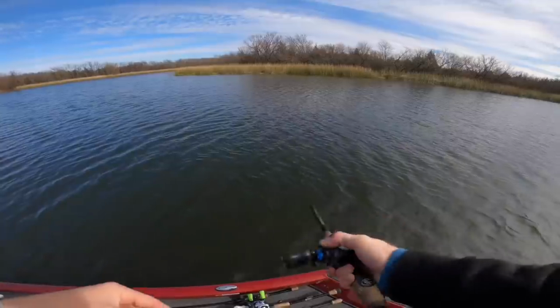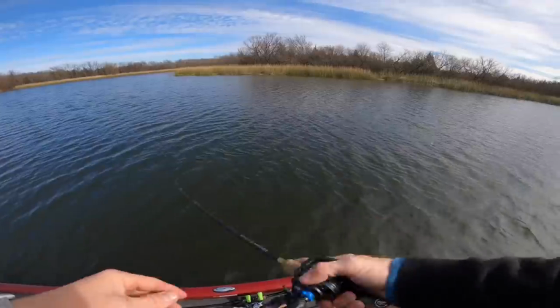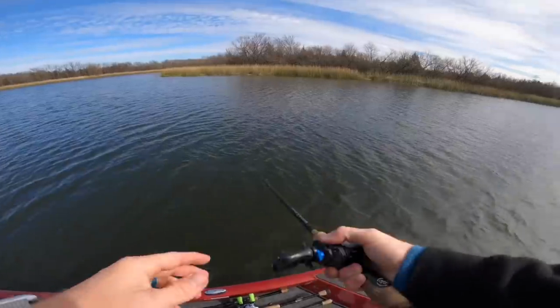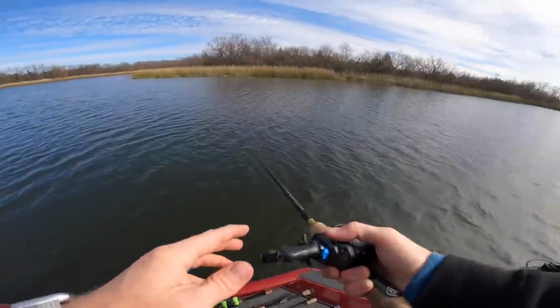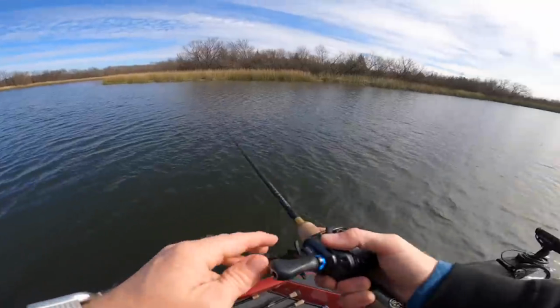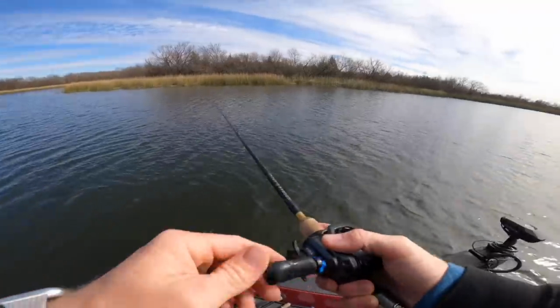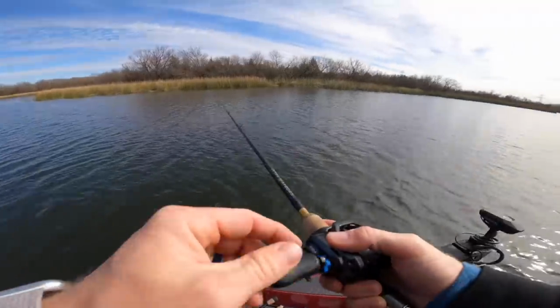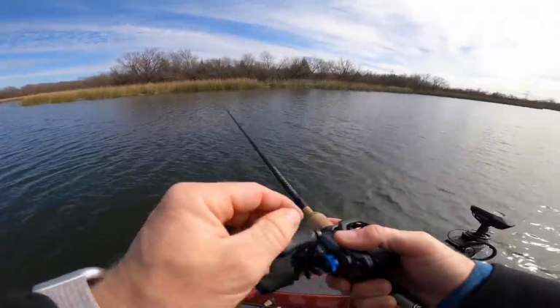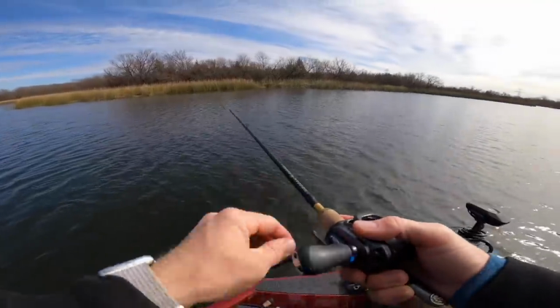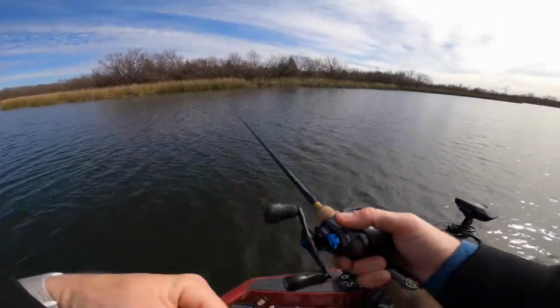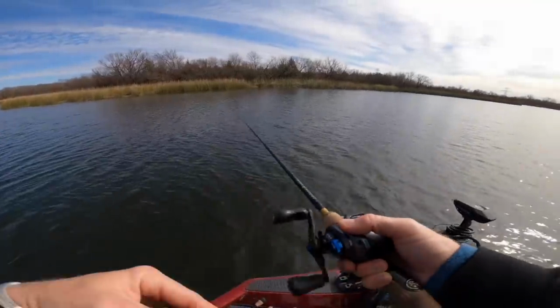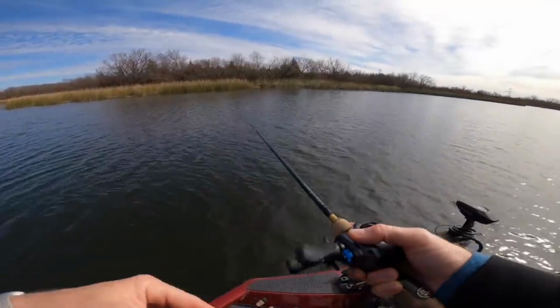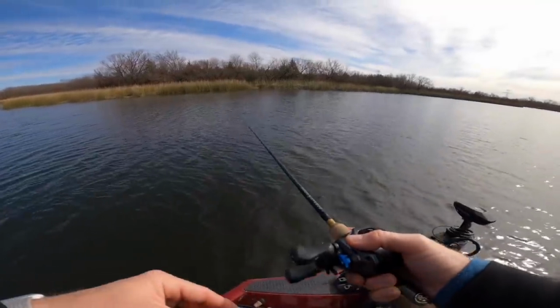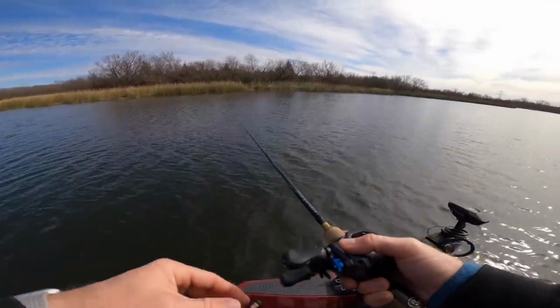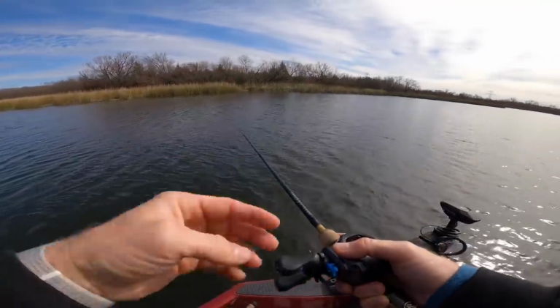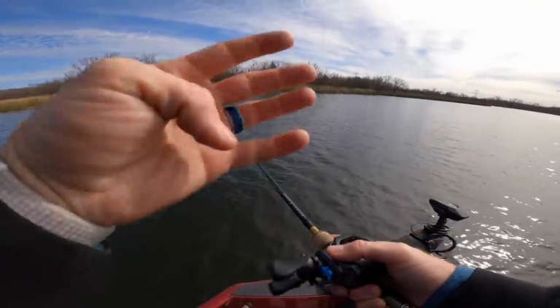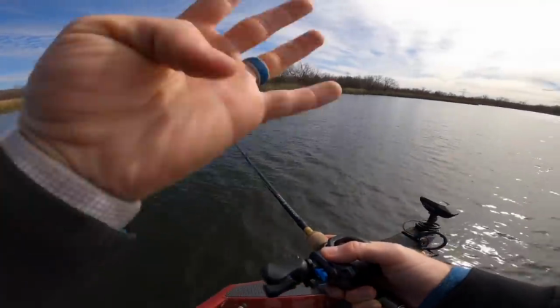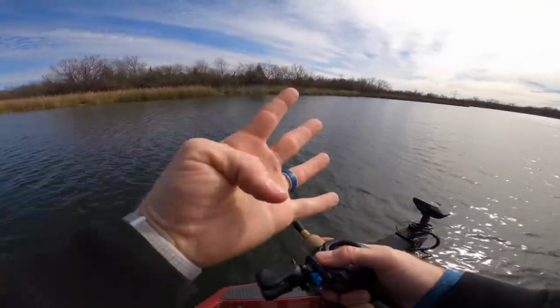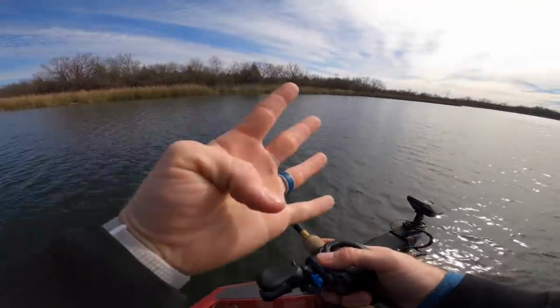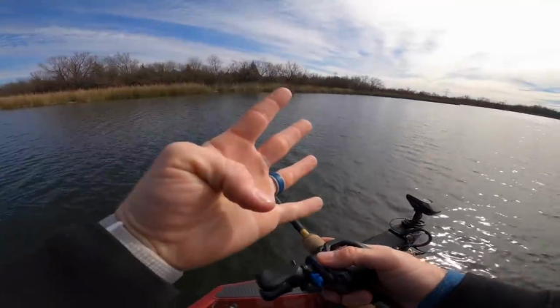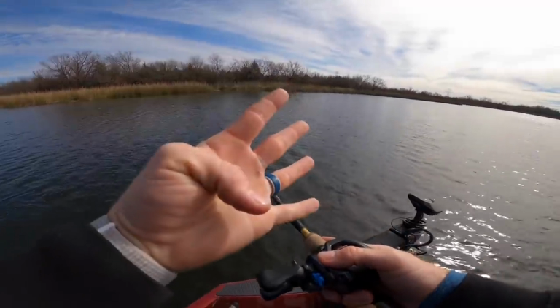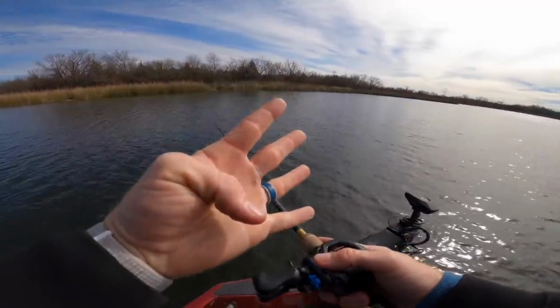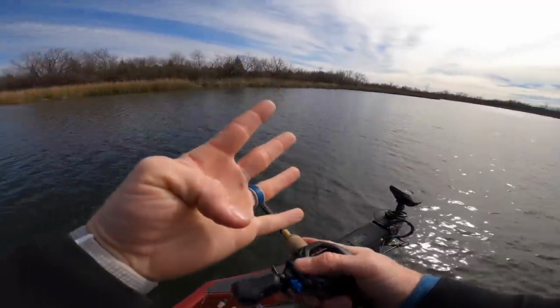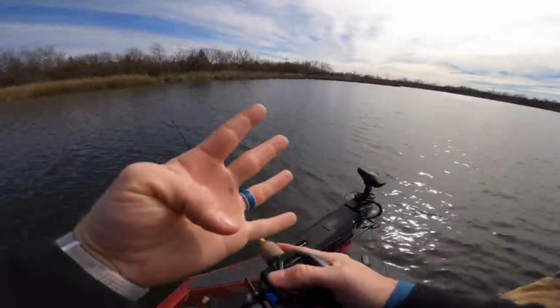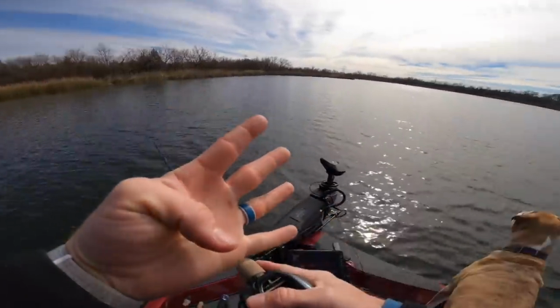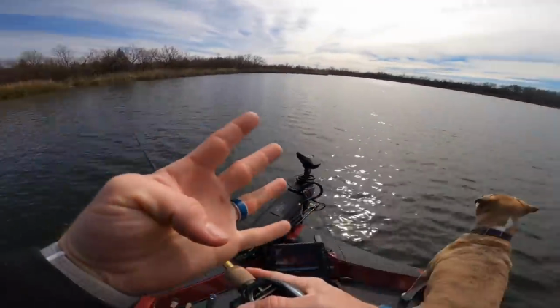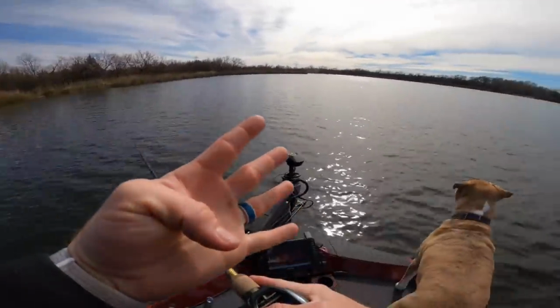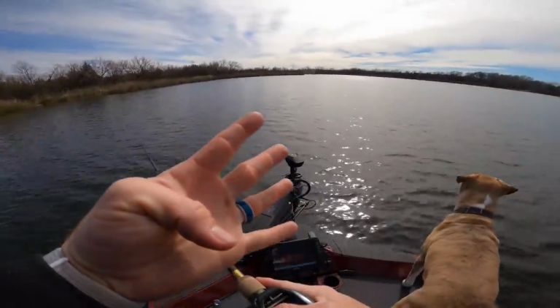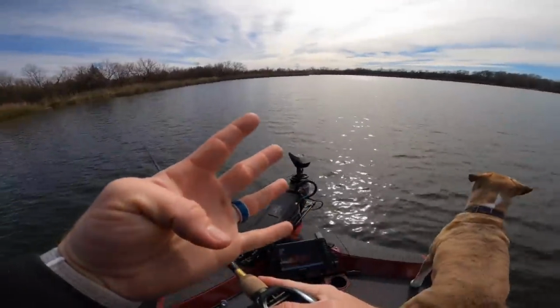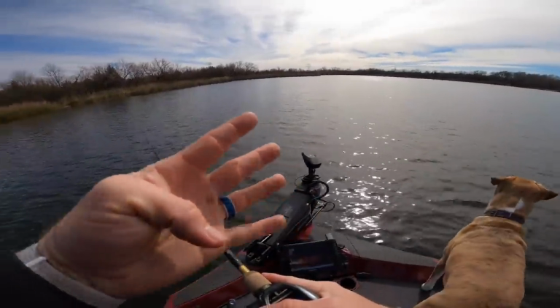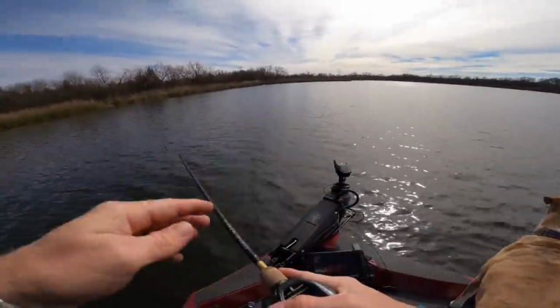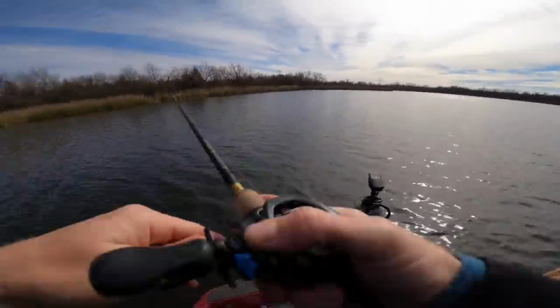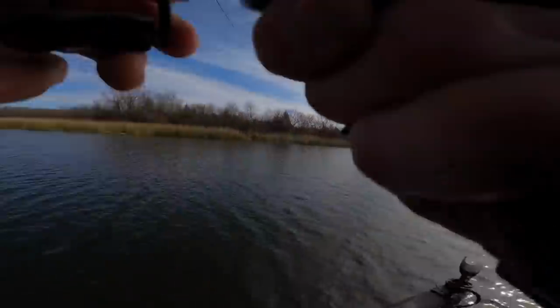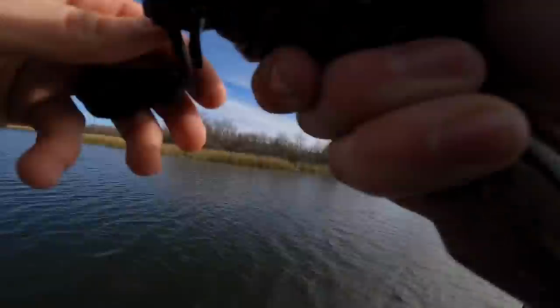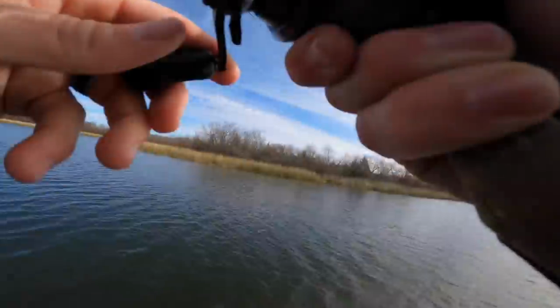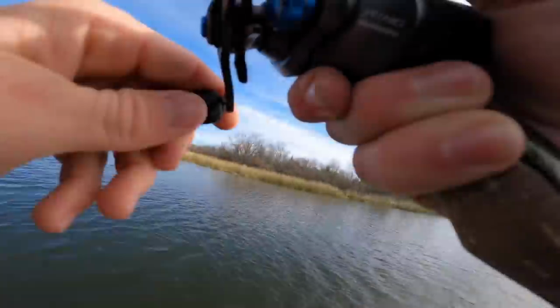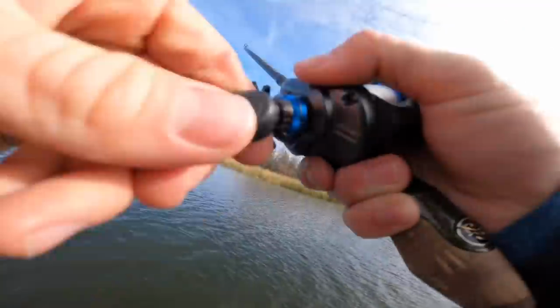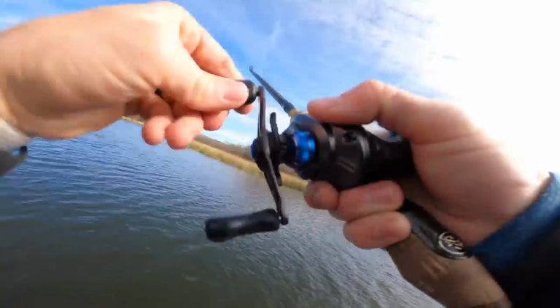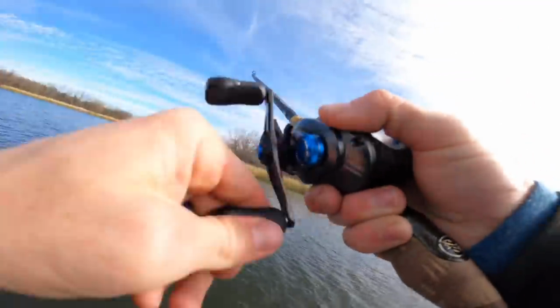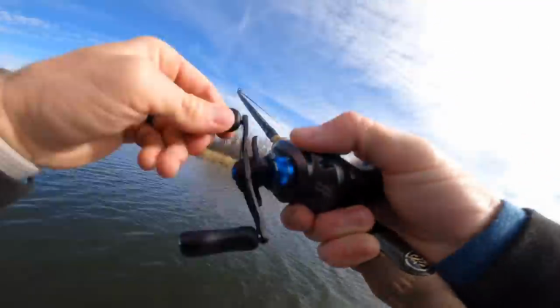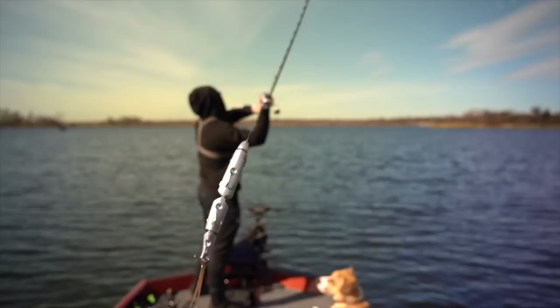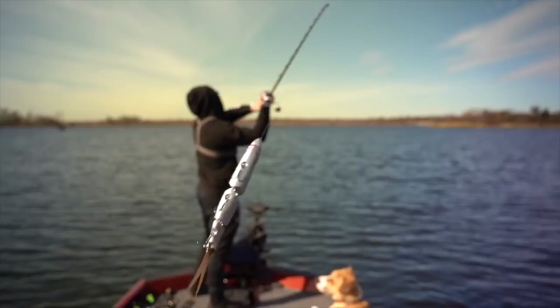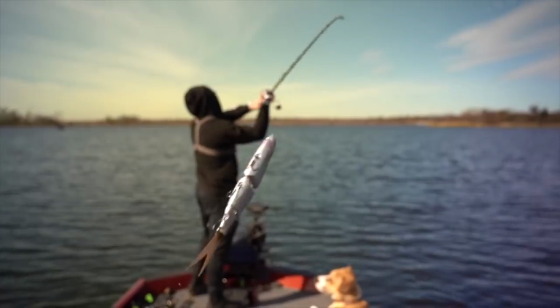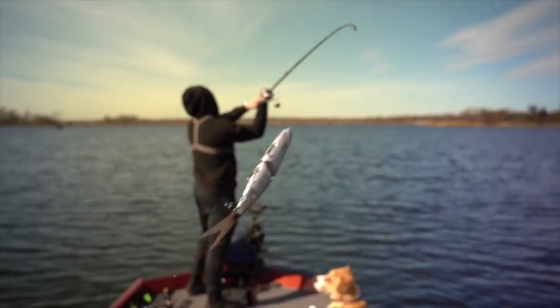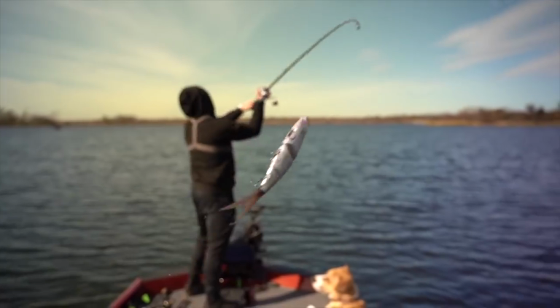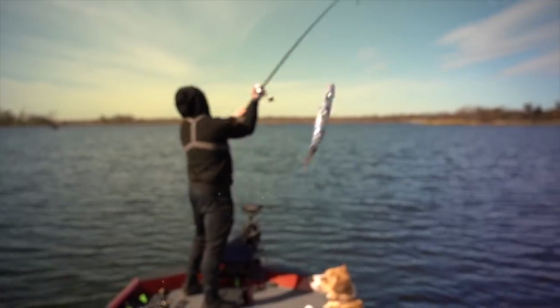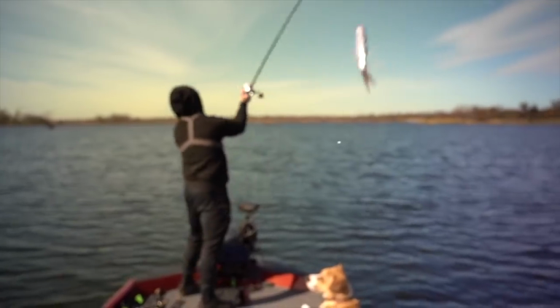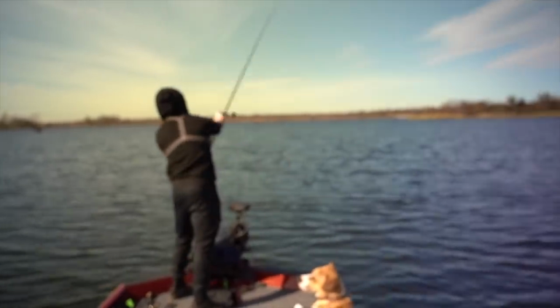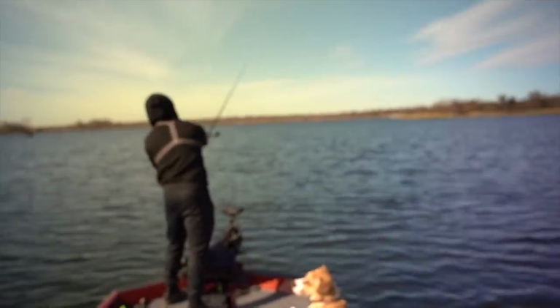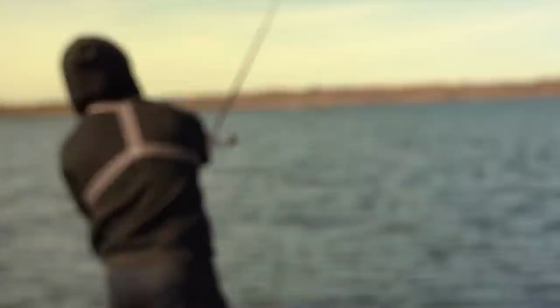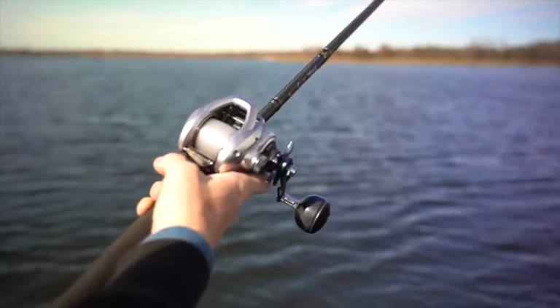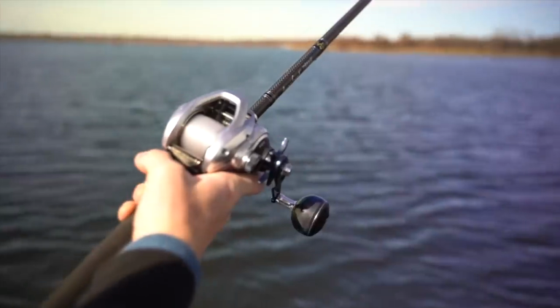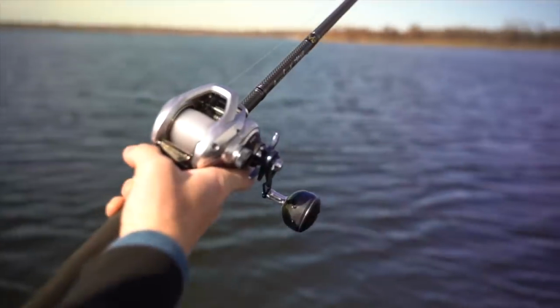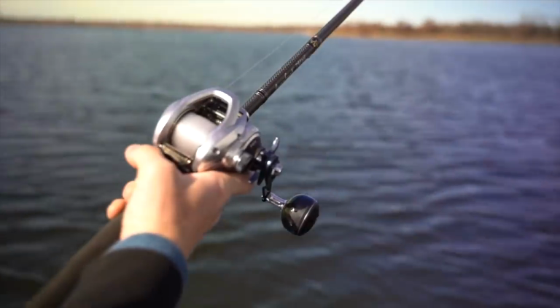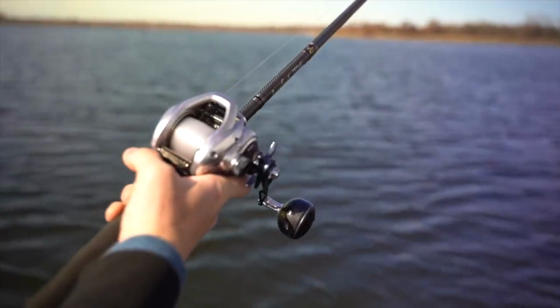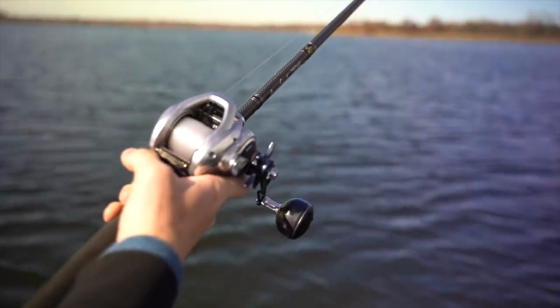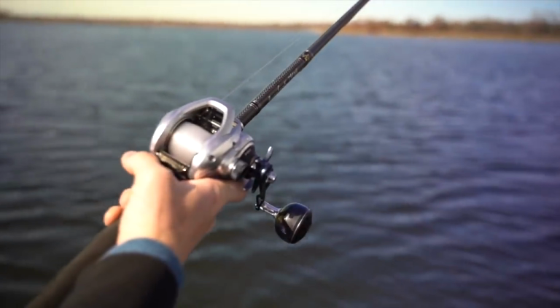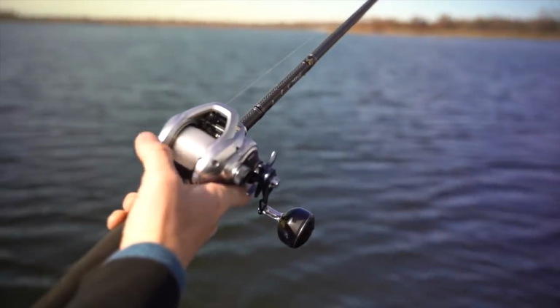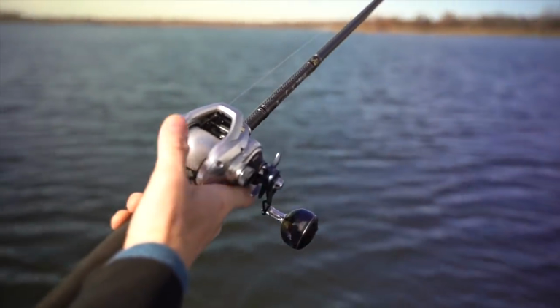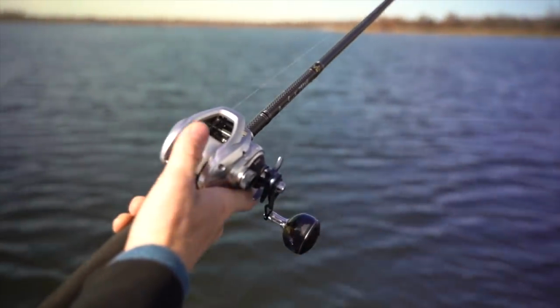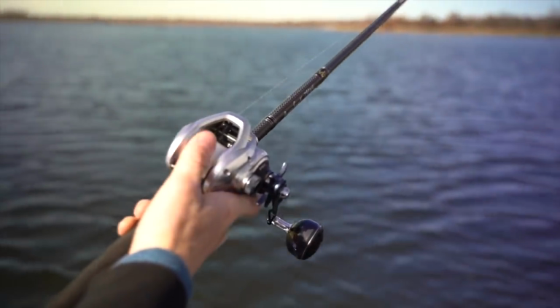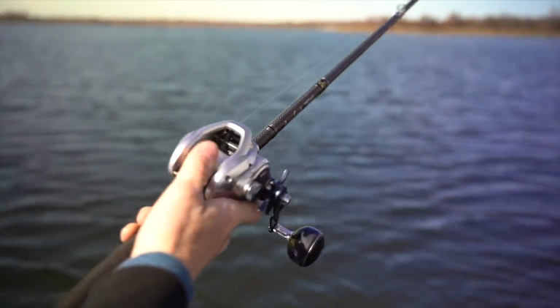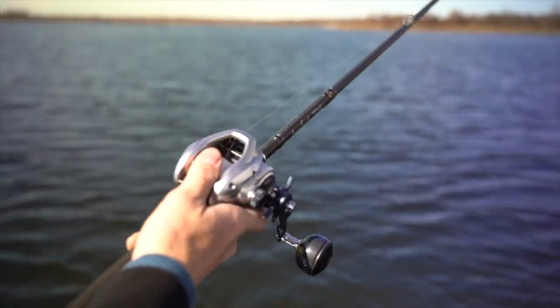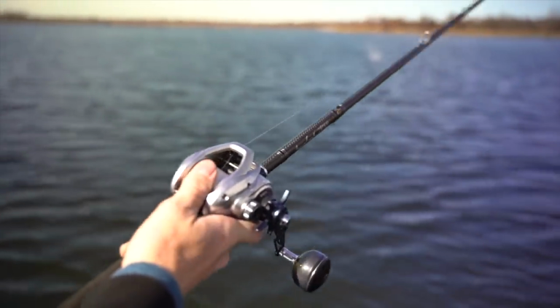We are on our way to try and get fish number four now. Next cast. I mean we're on the friggin school. This one might be the biggest one.